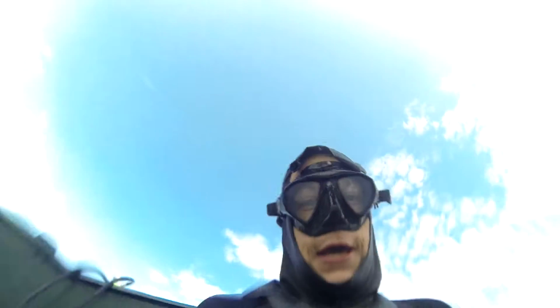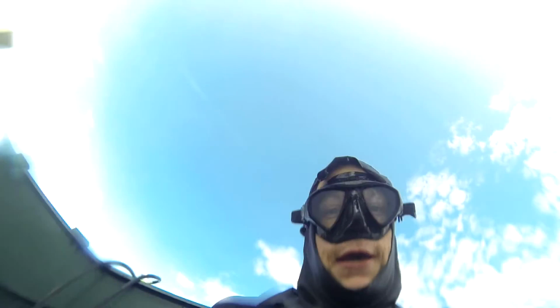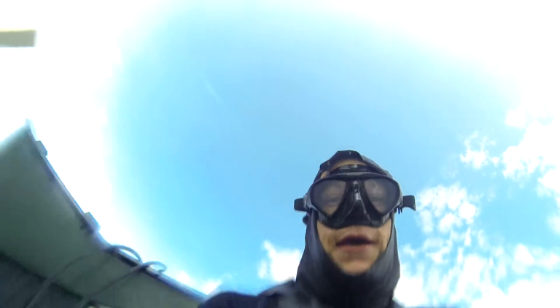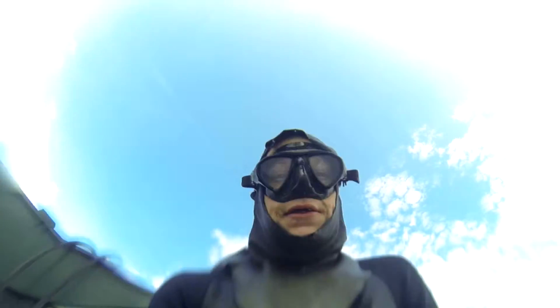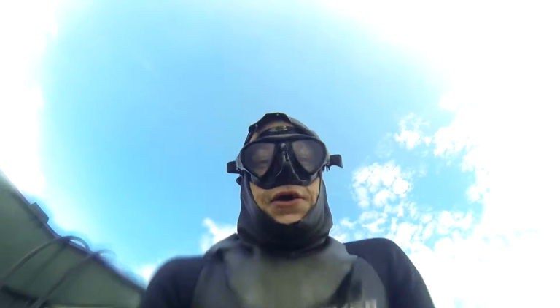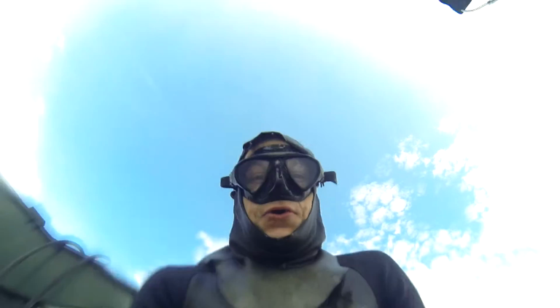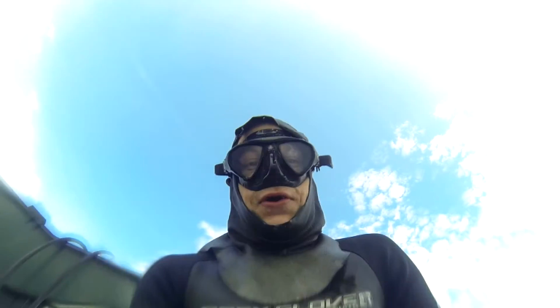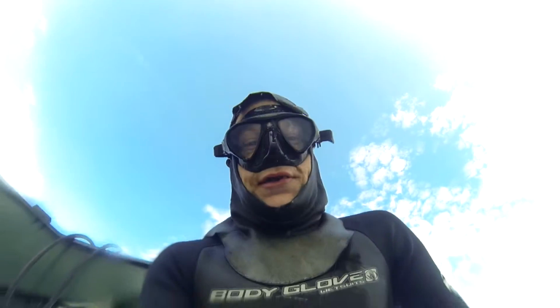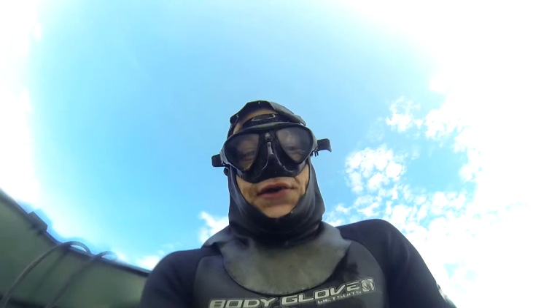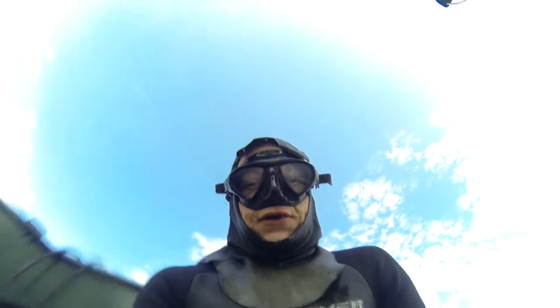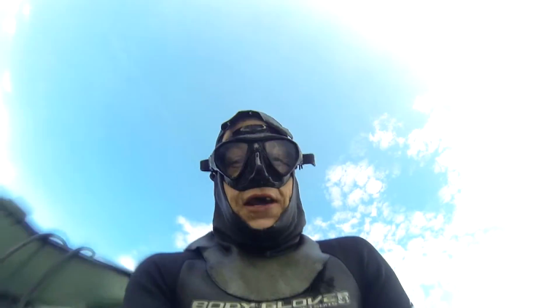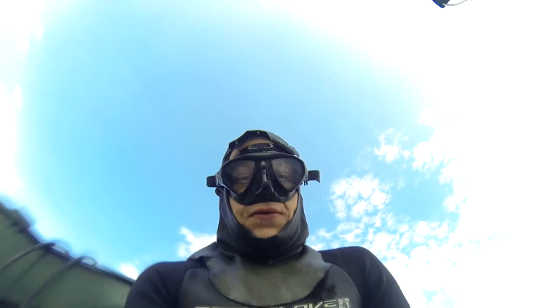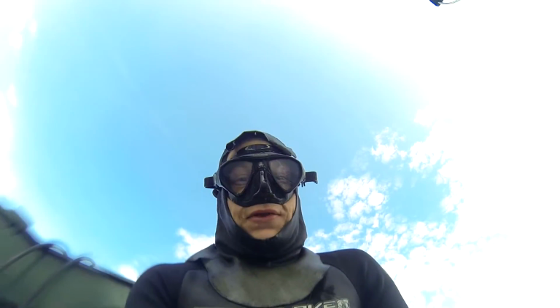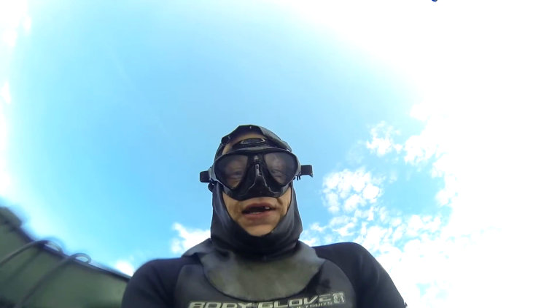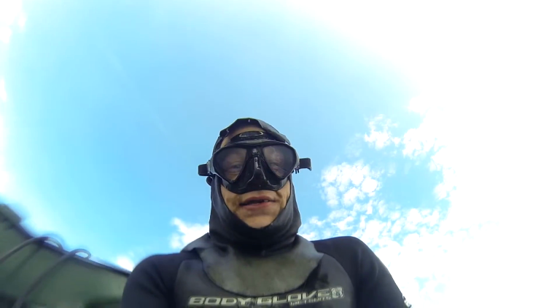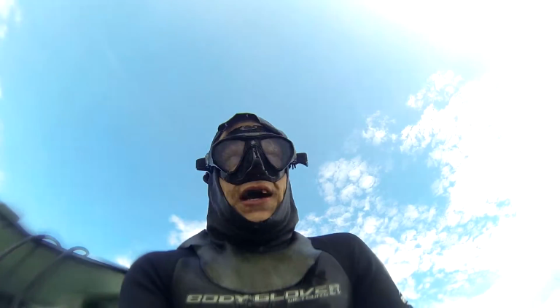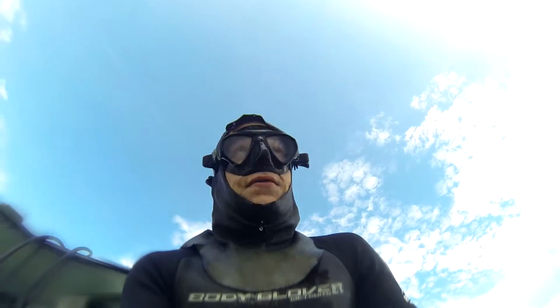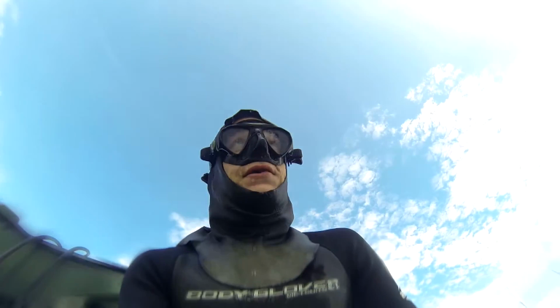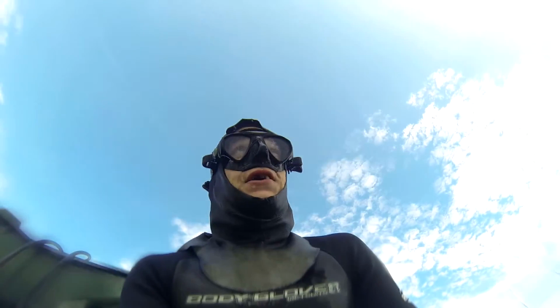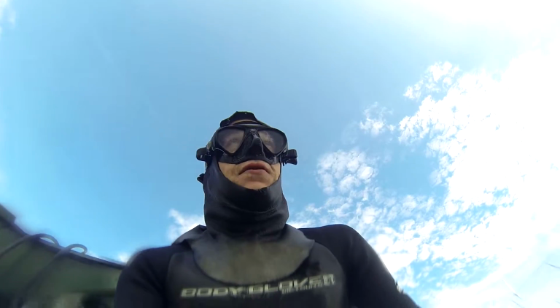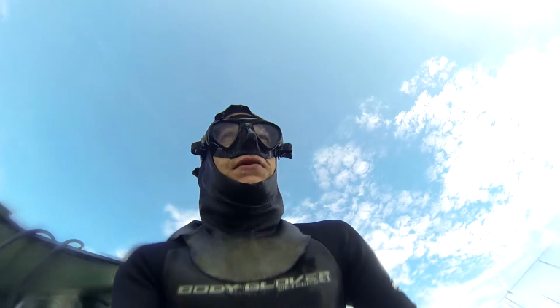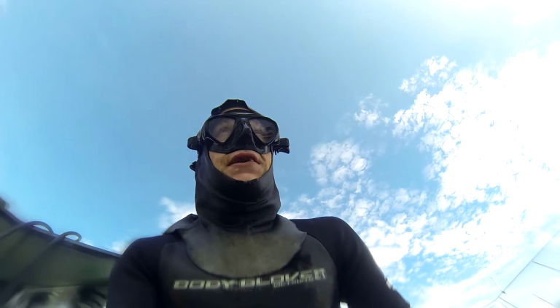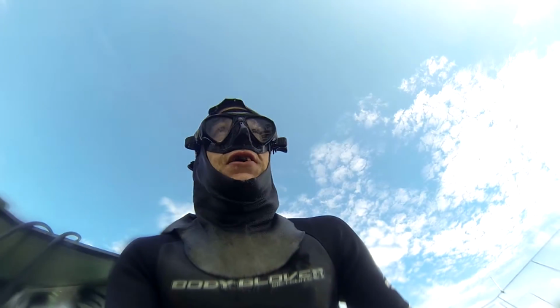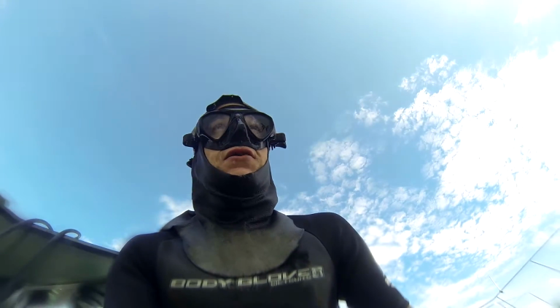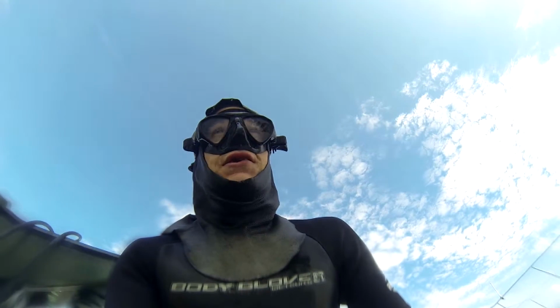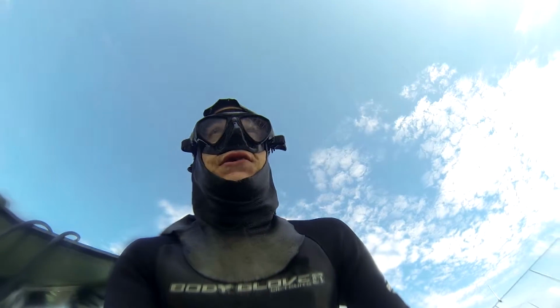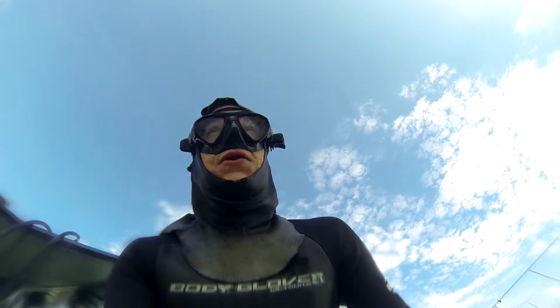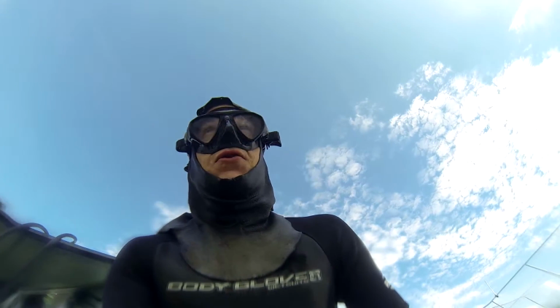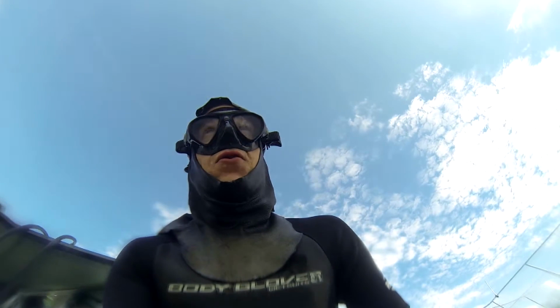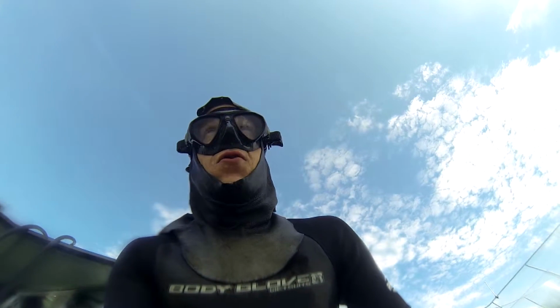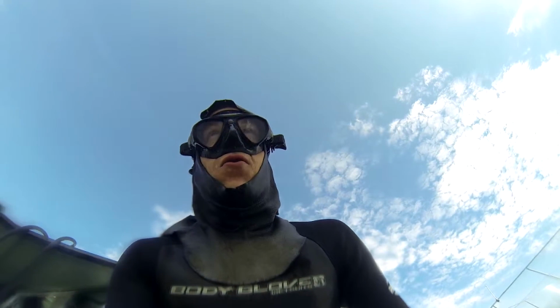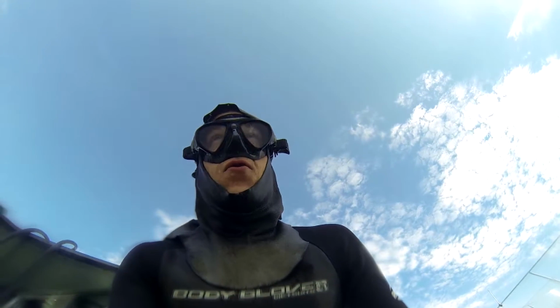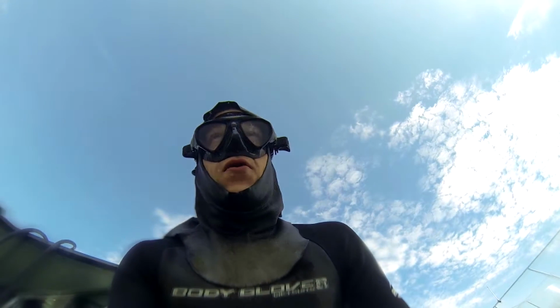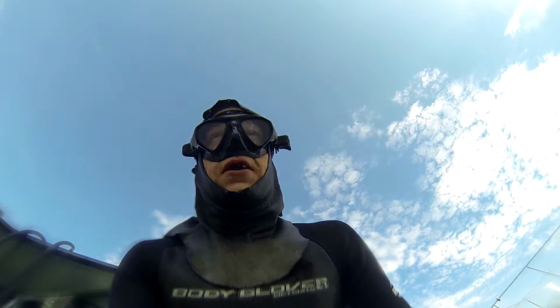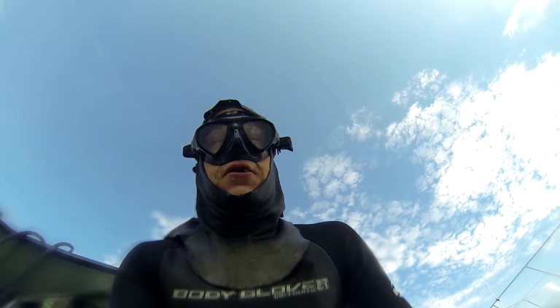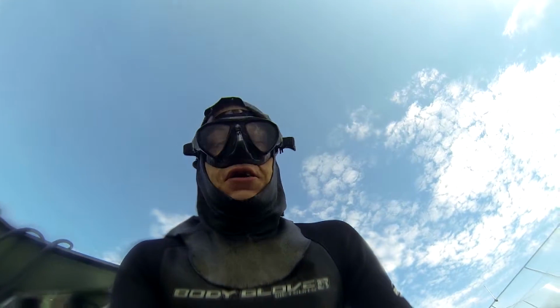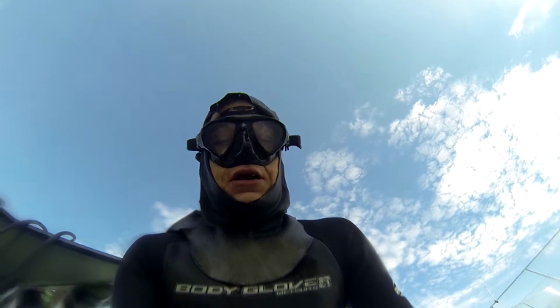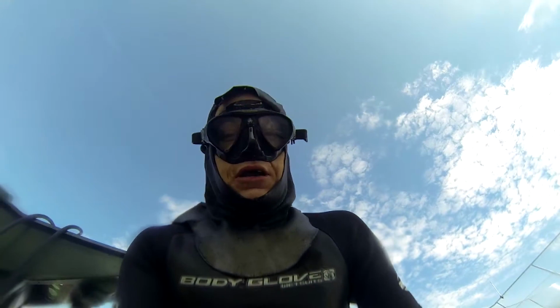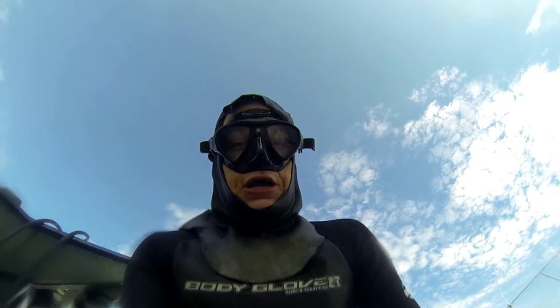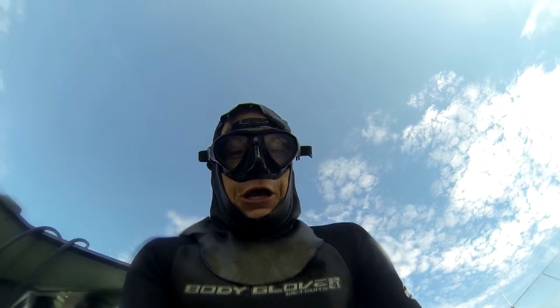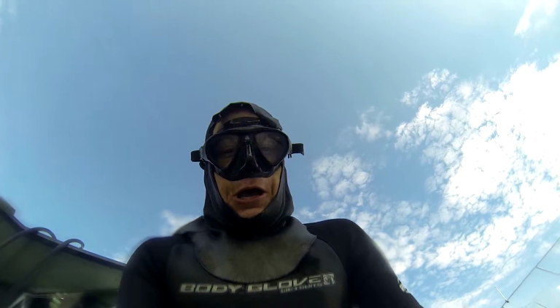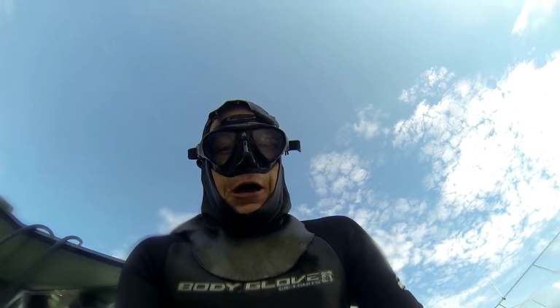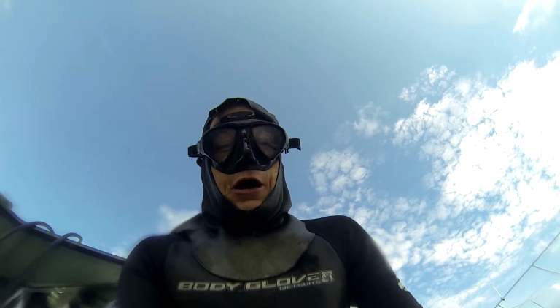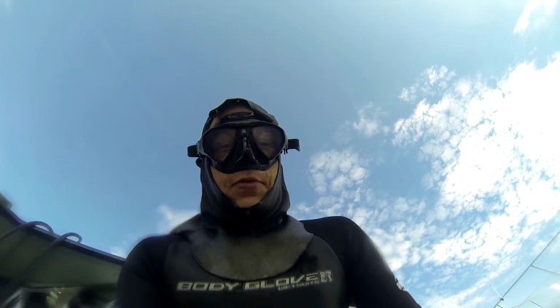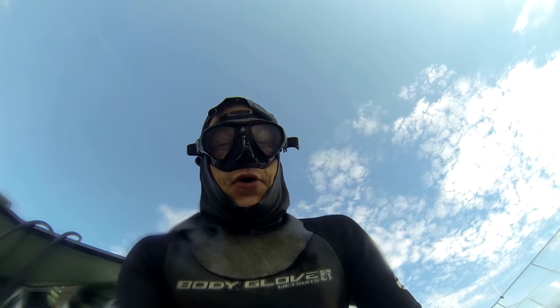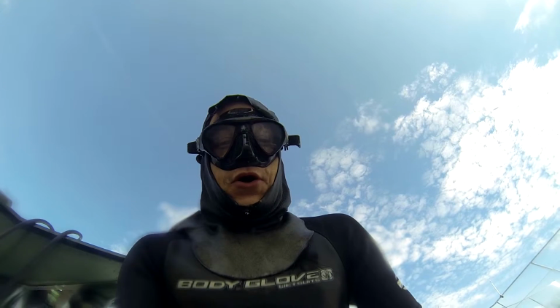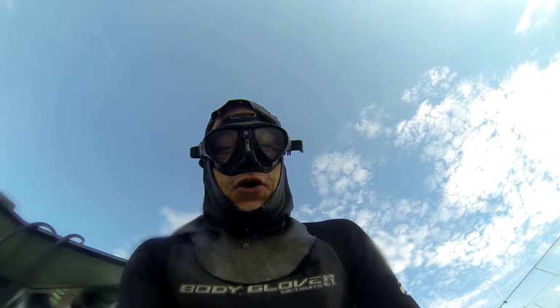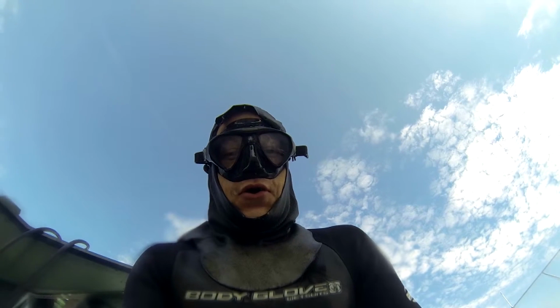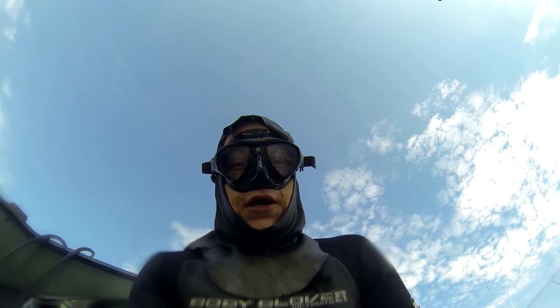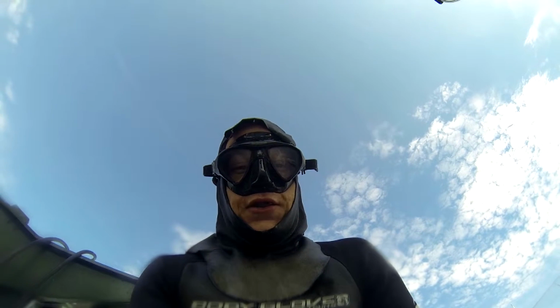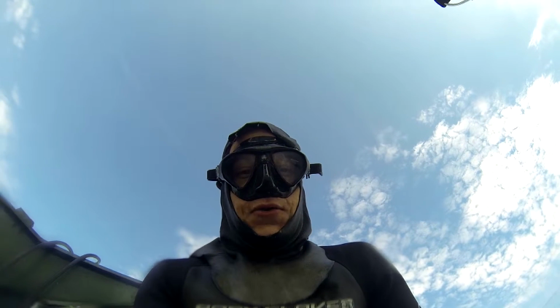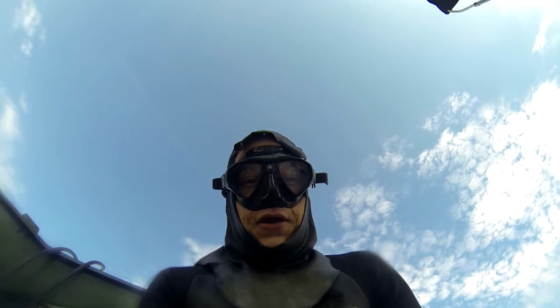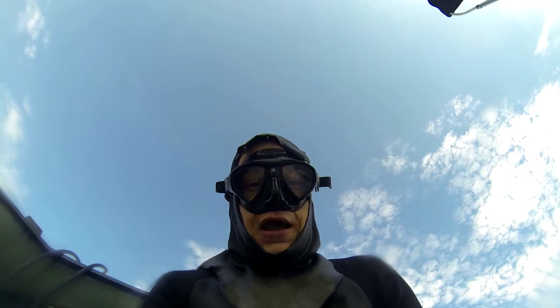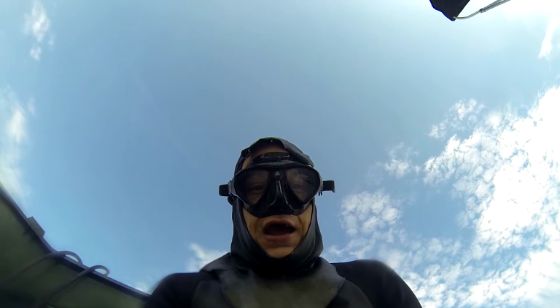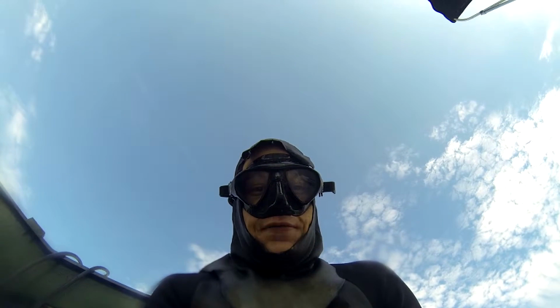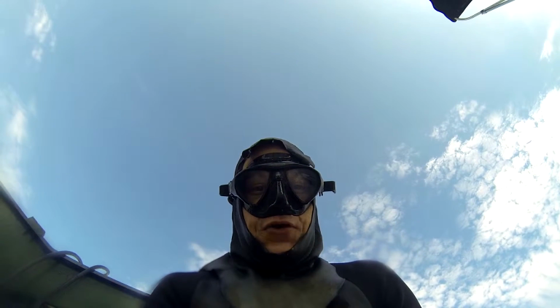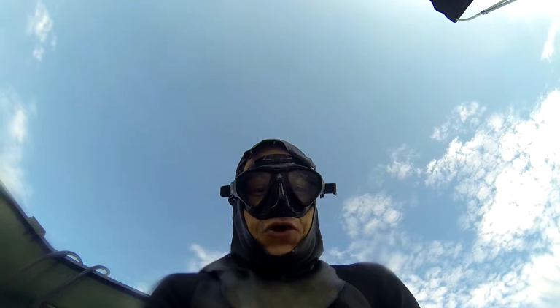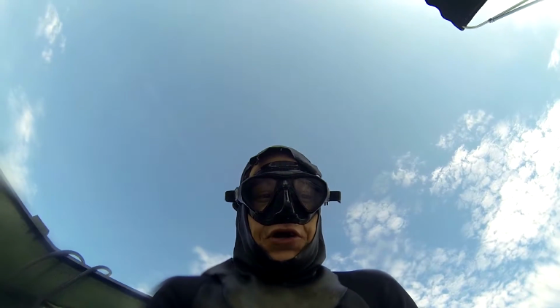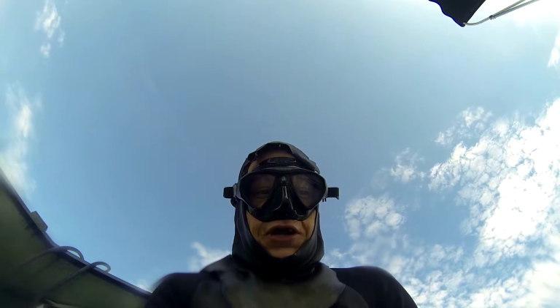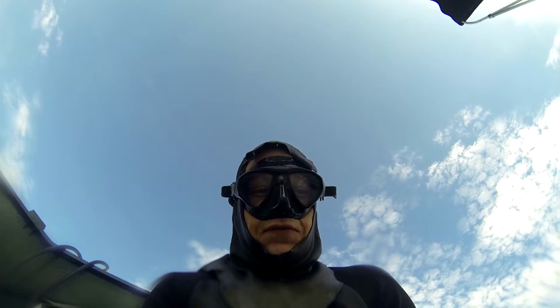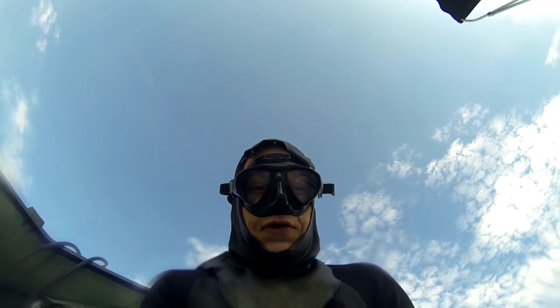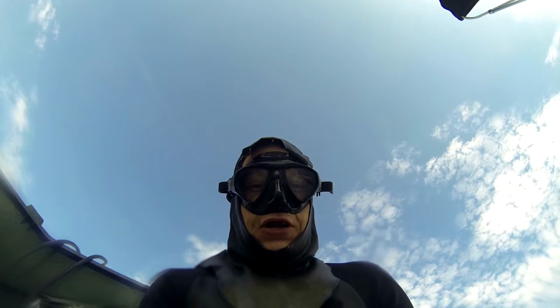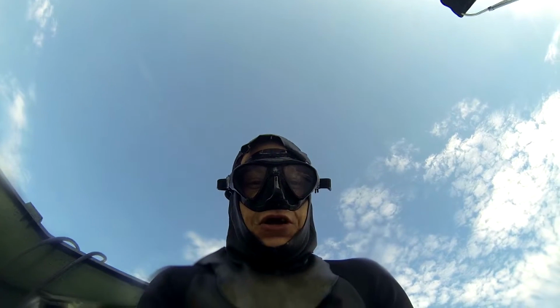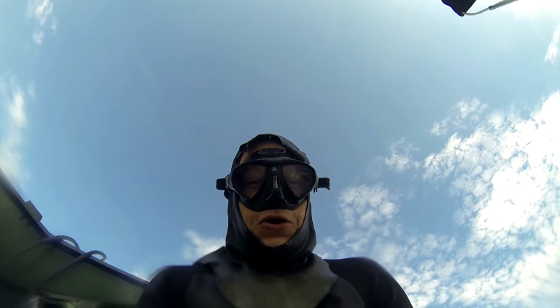Hello, Chris here again with DS Diving Service here at the Sooner or Raider. We're going to go ahead and do an after cleaning video.